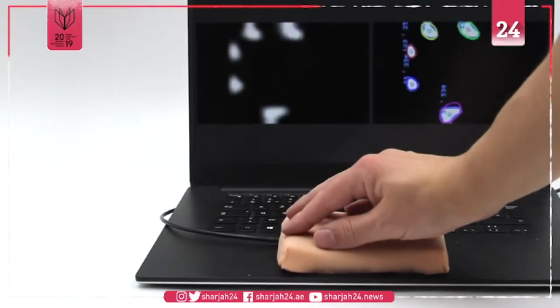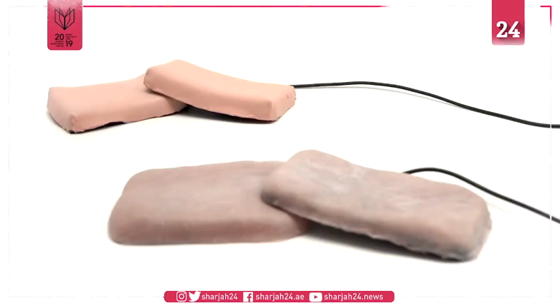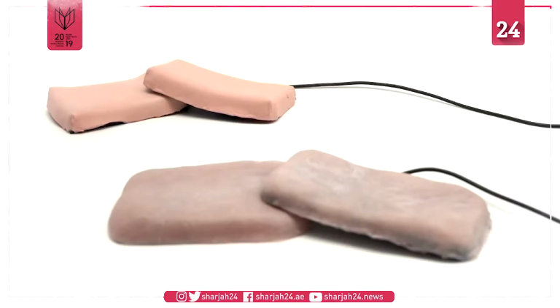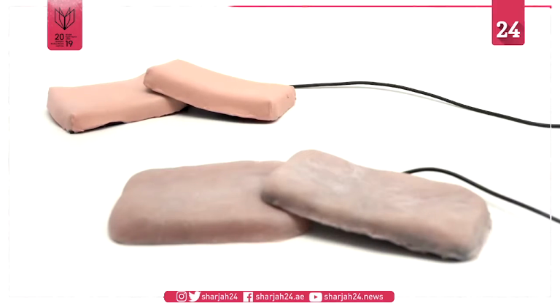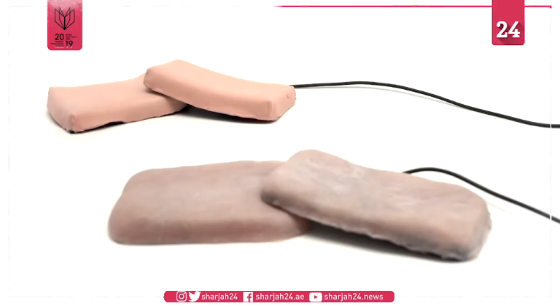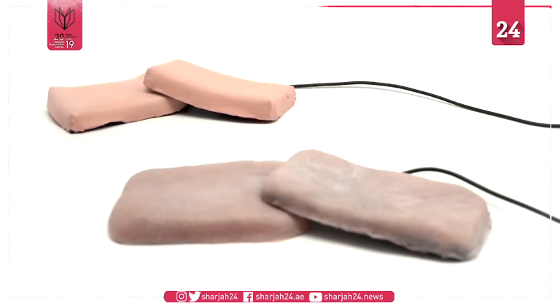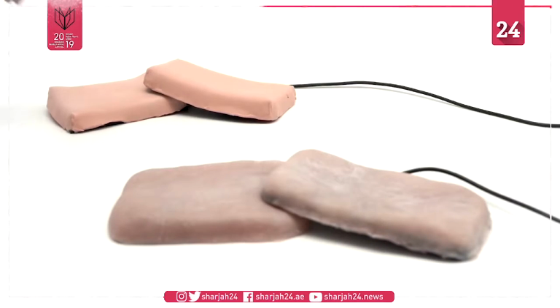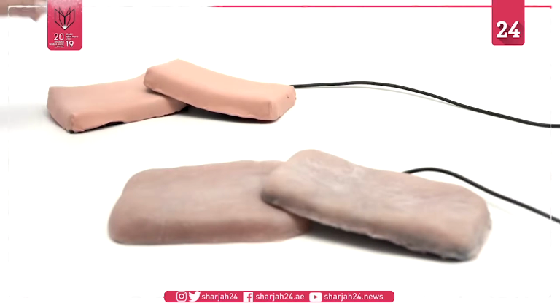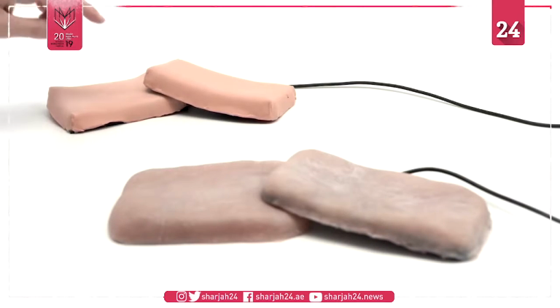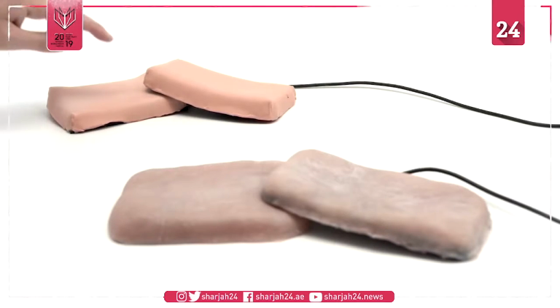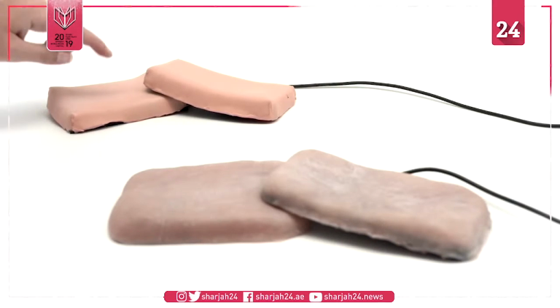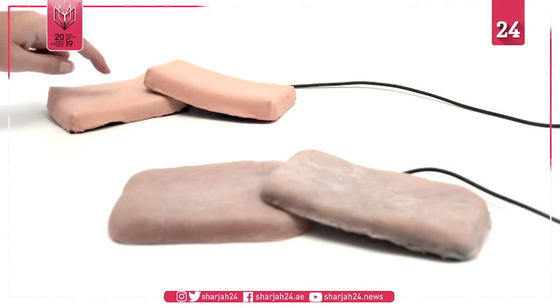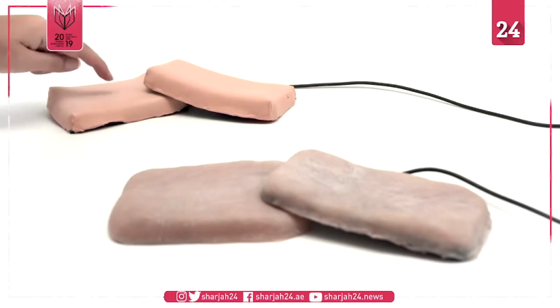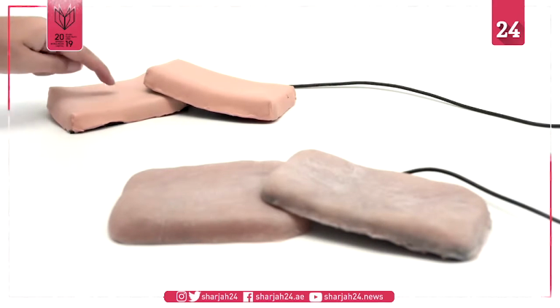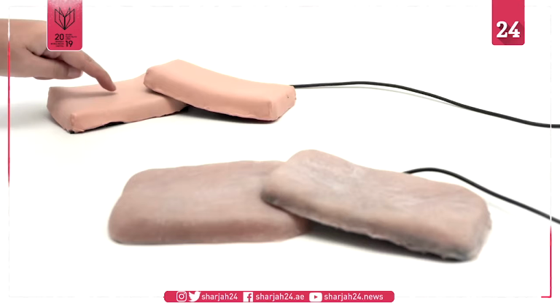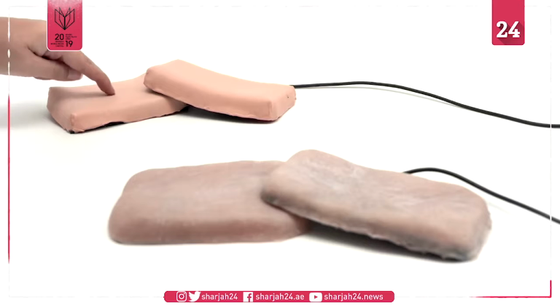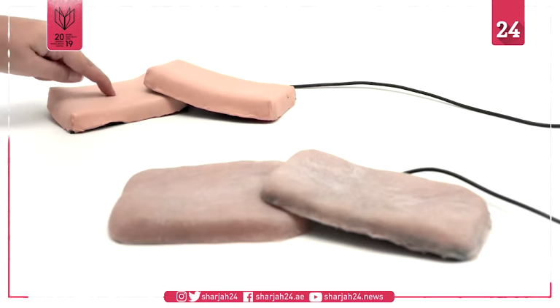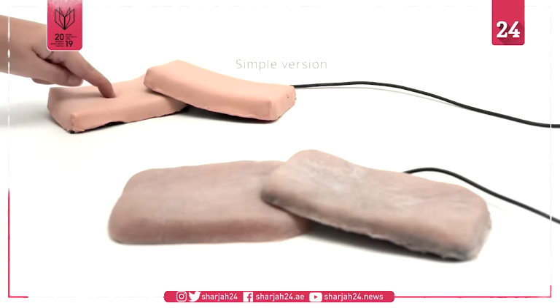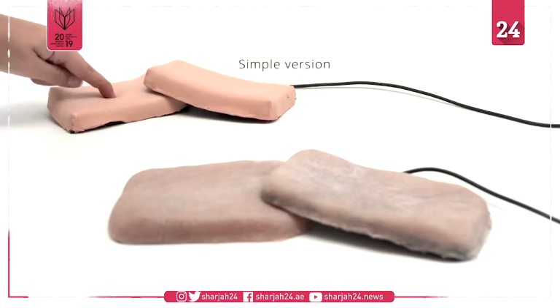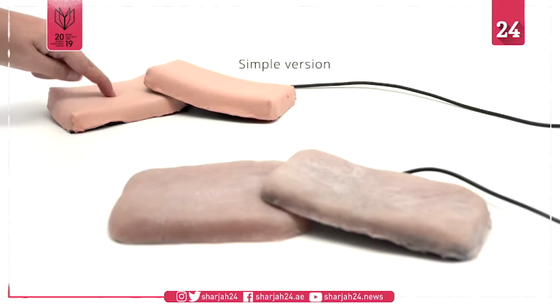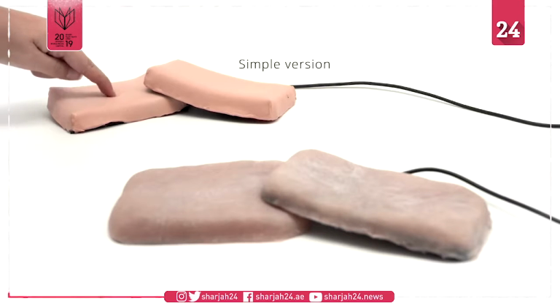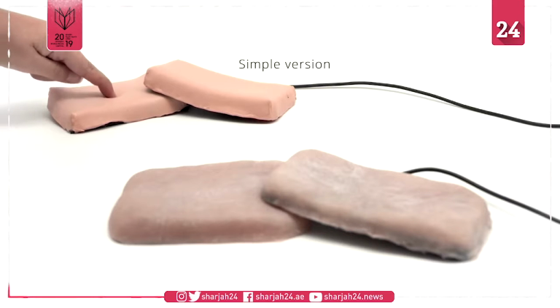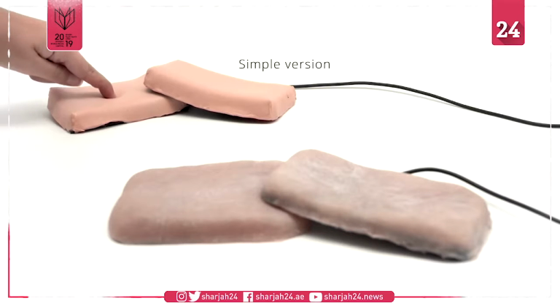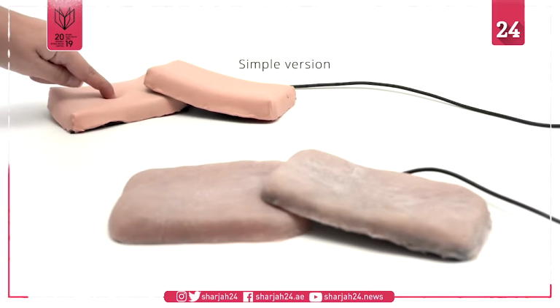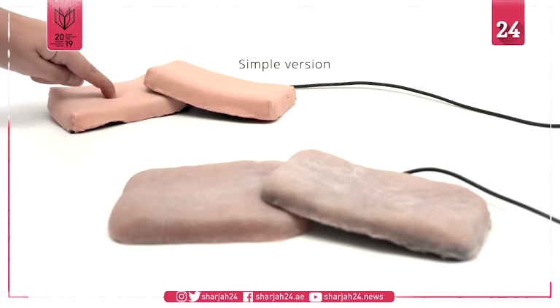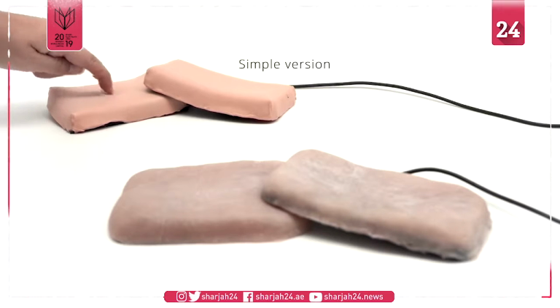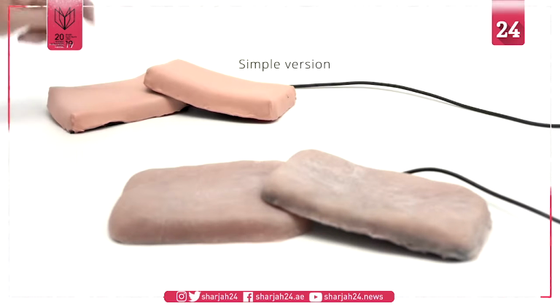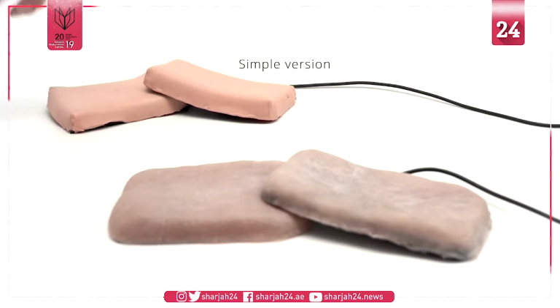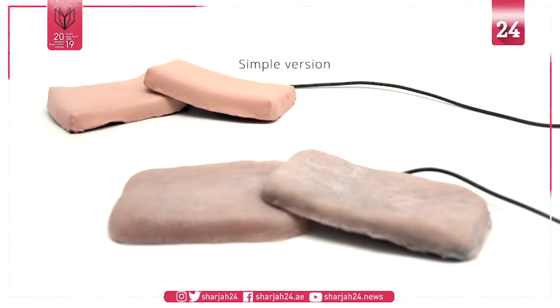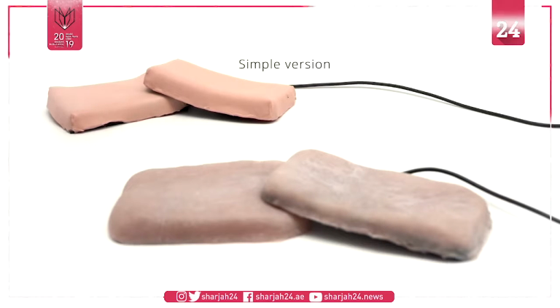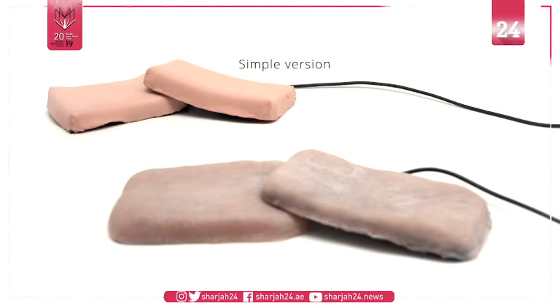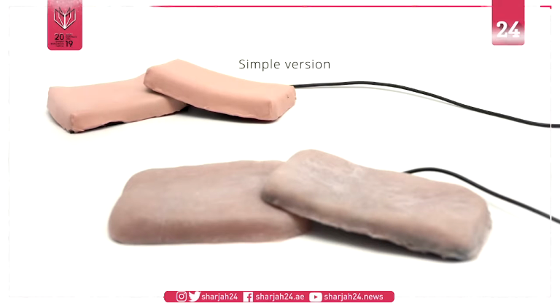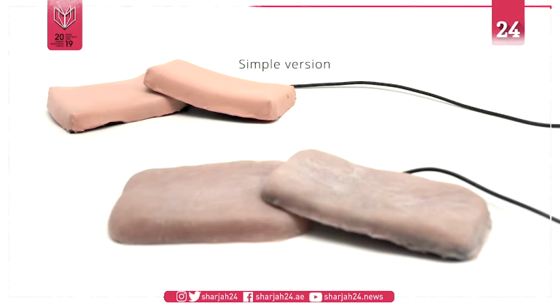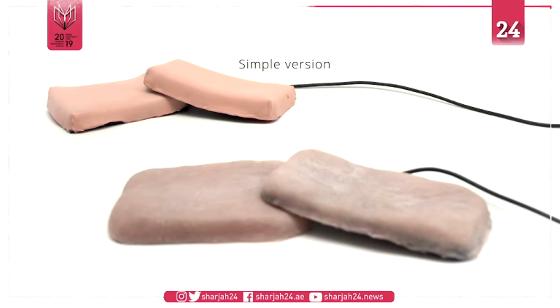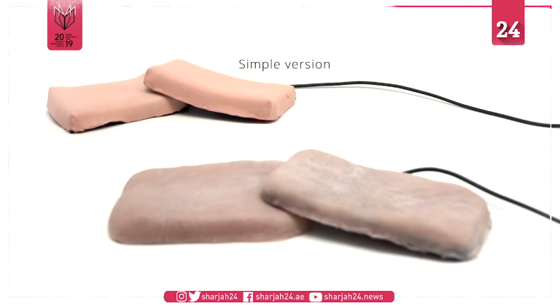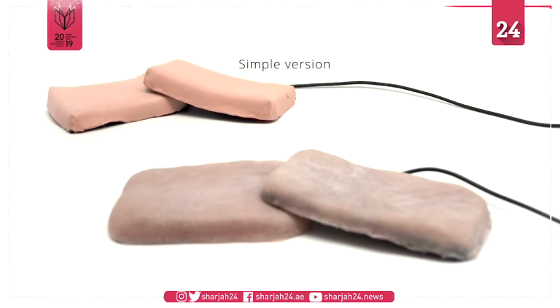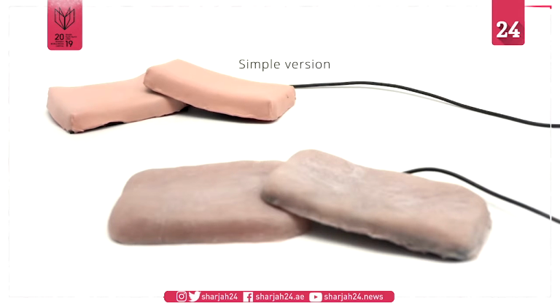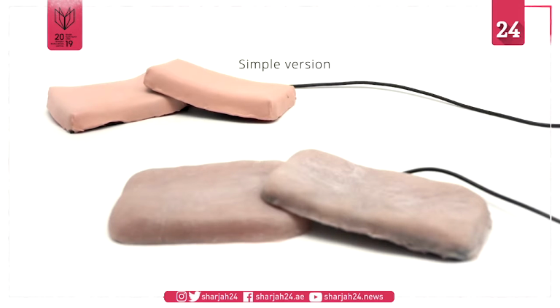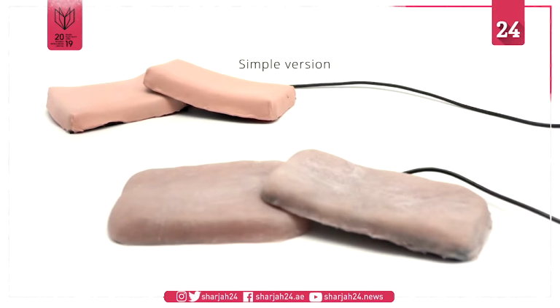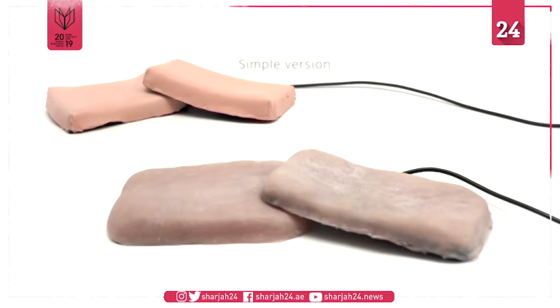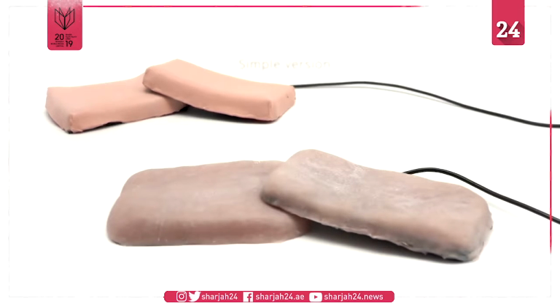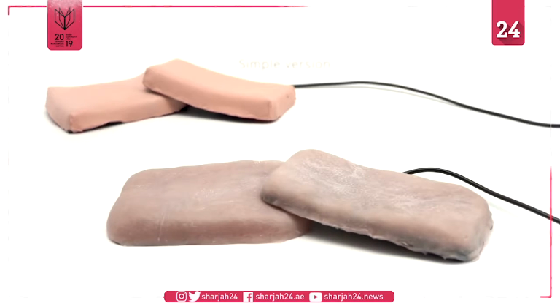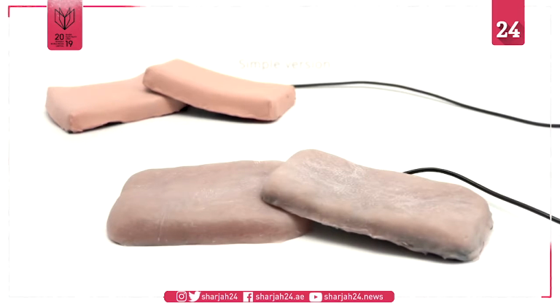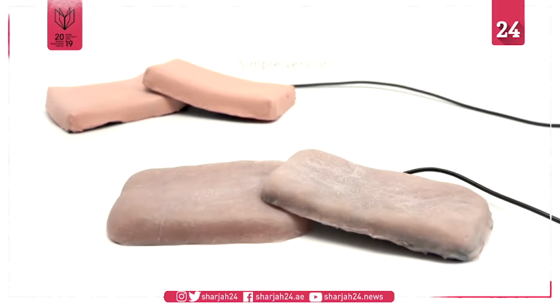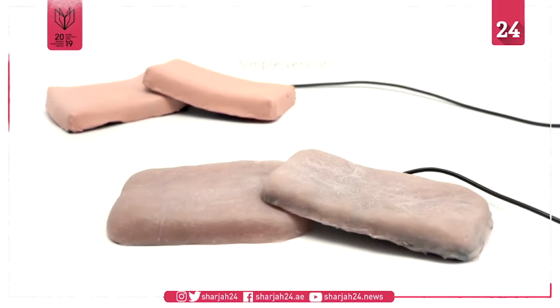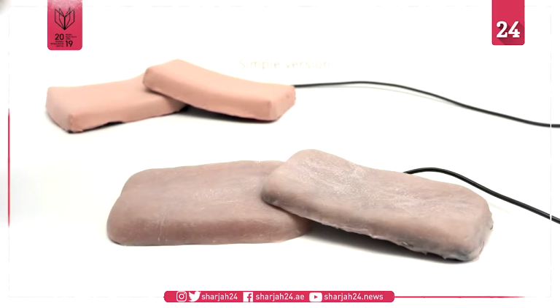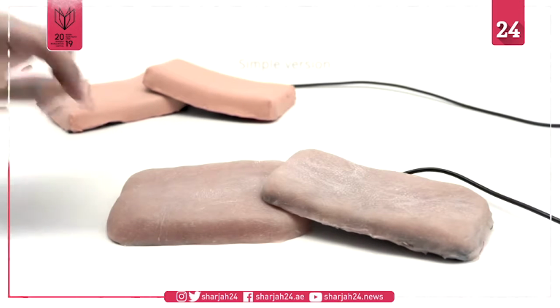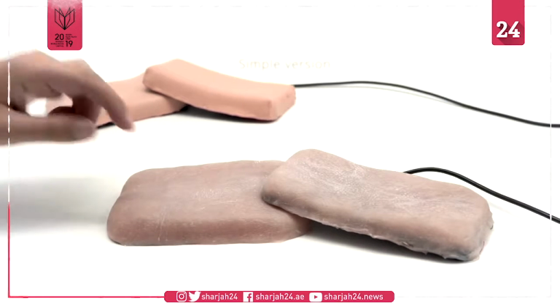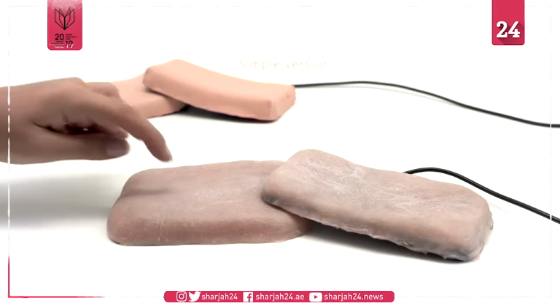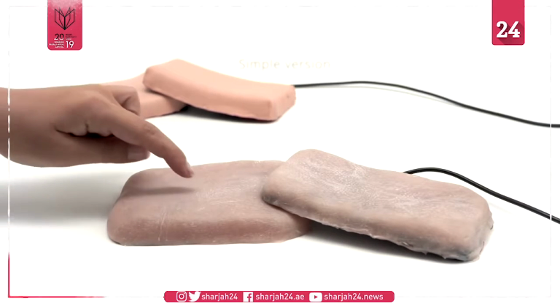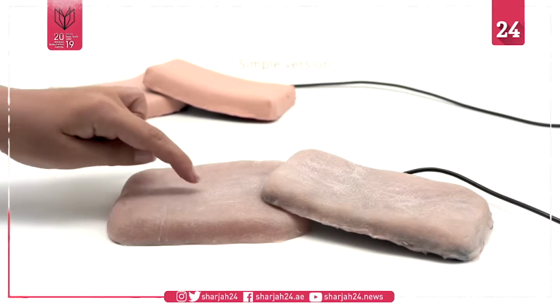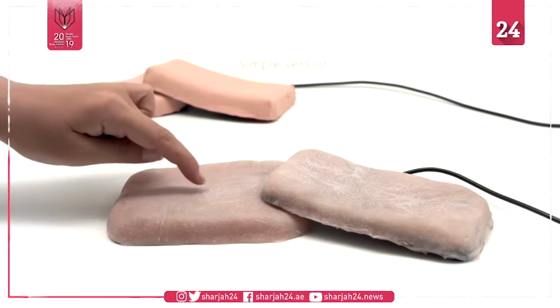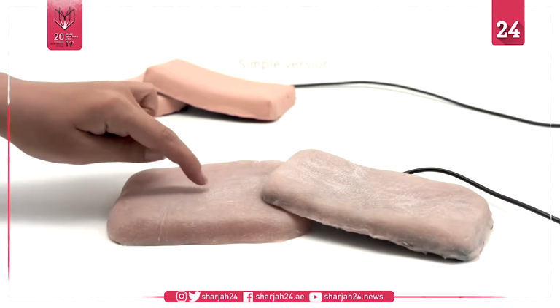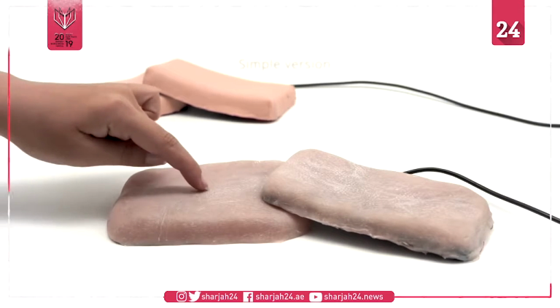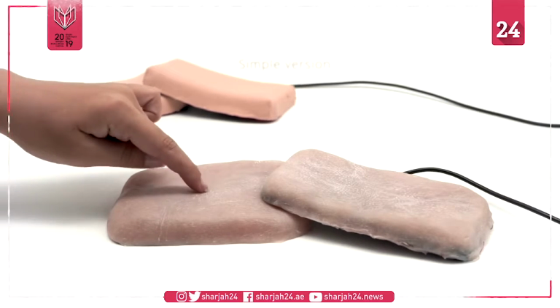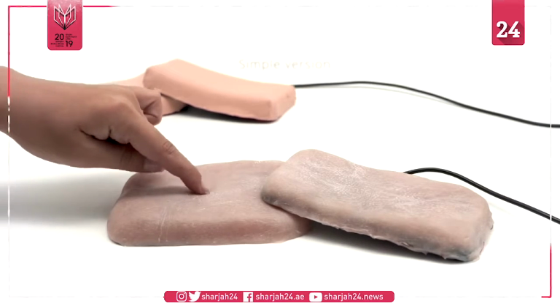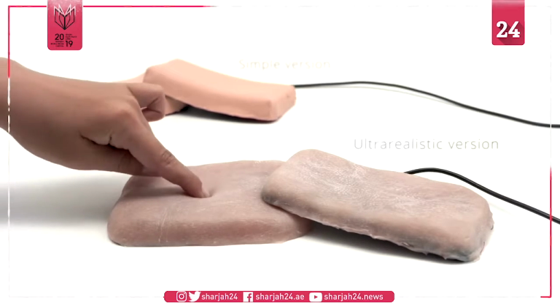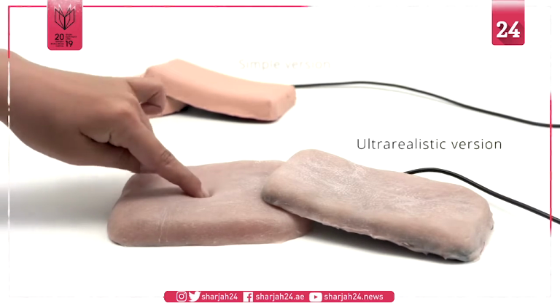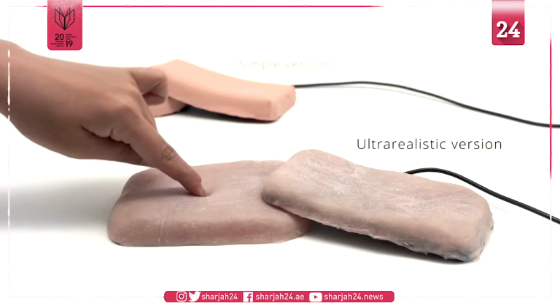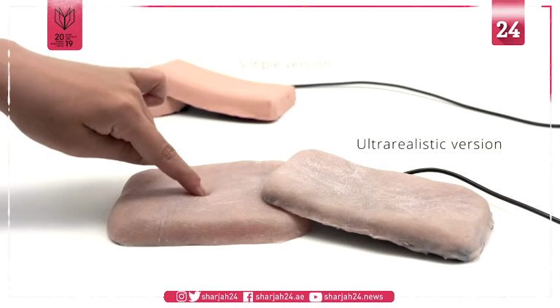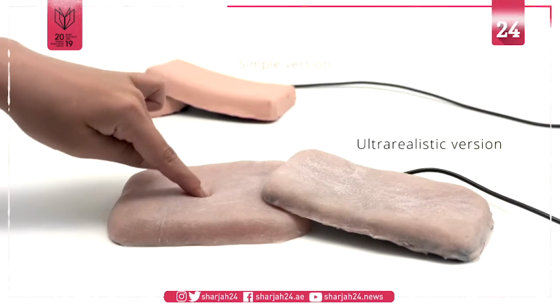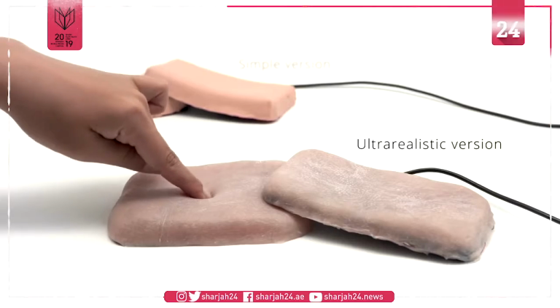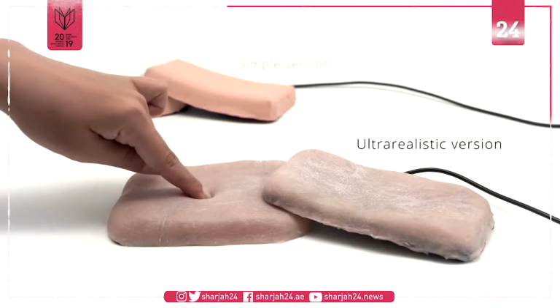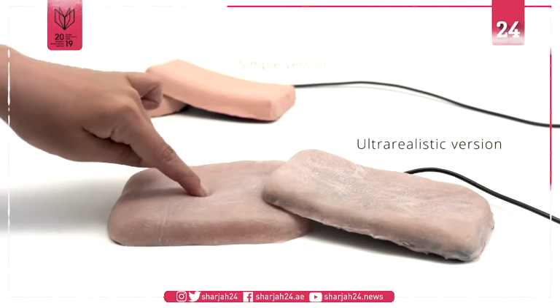It comes in two versions: smooth and youthful, and ultra-realistic and wrinkly.